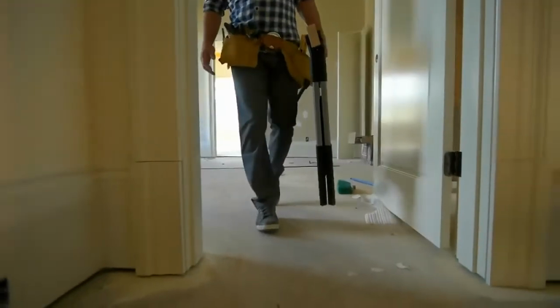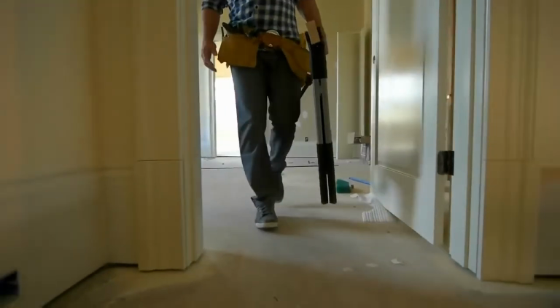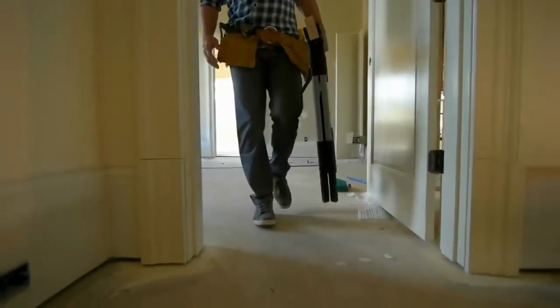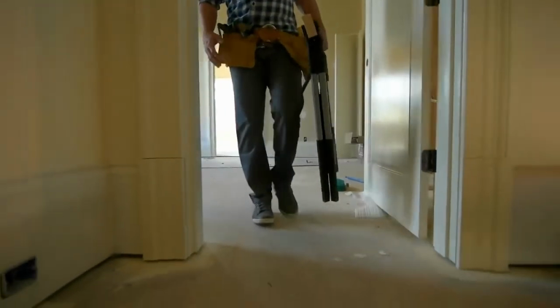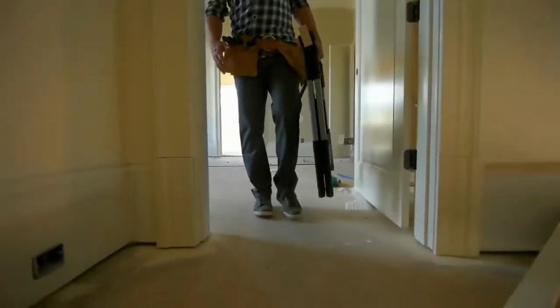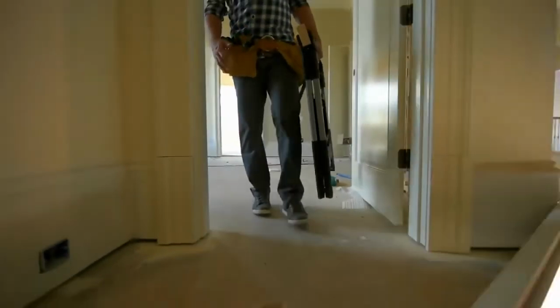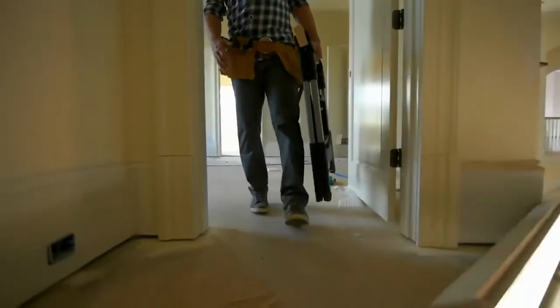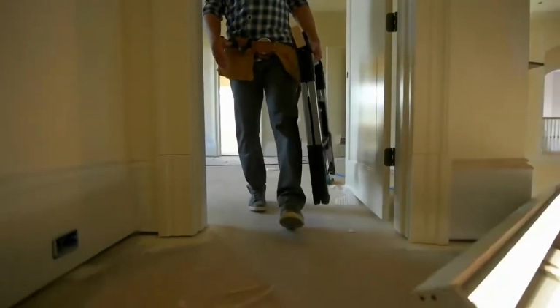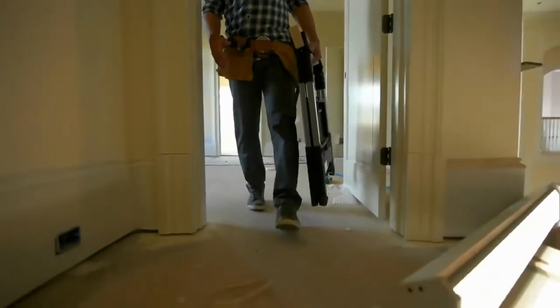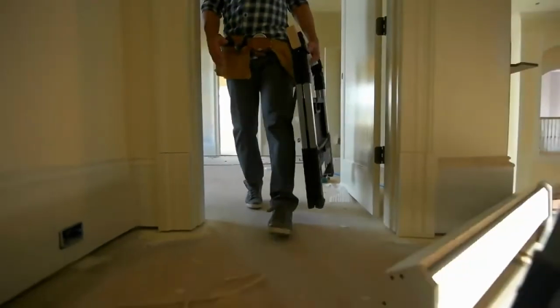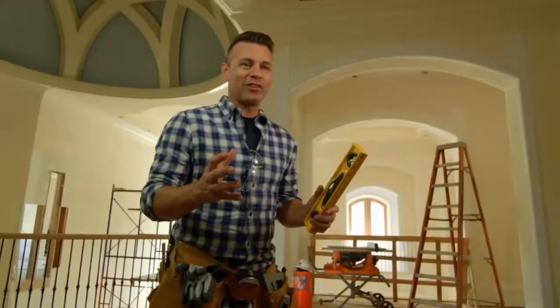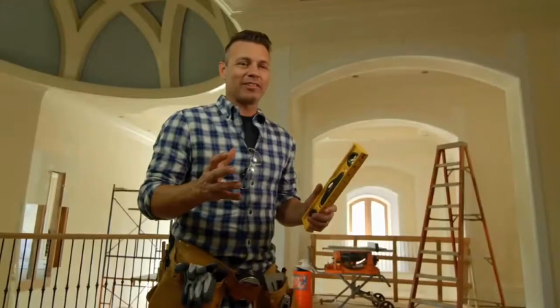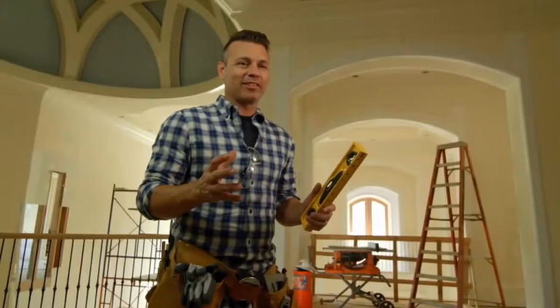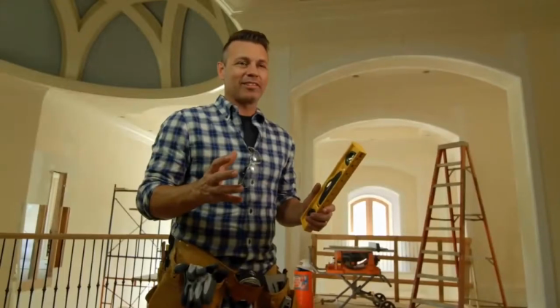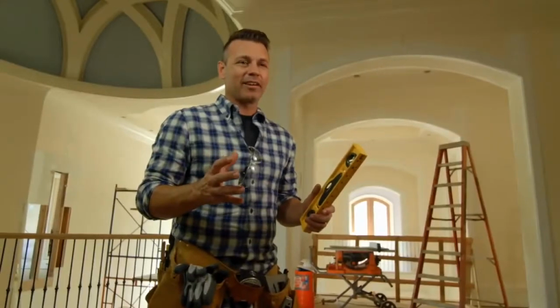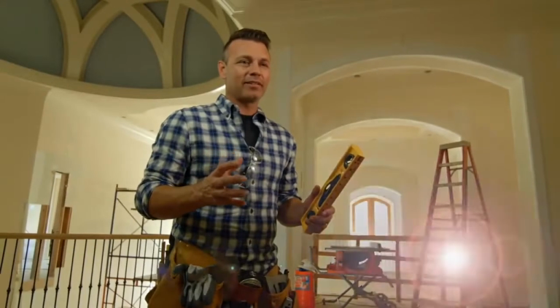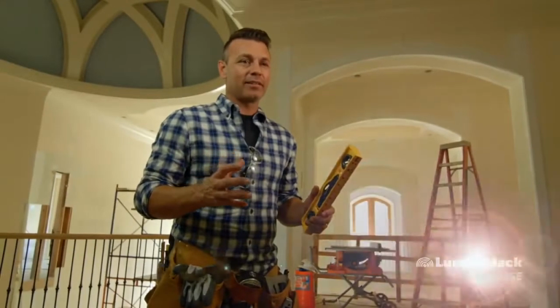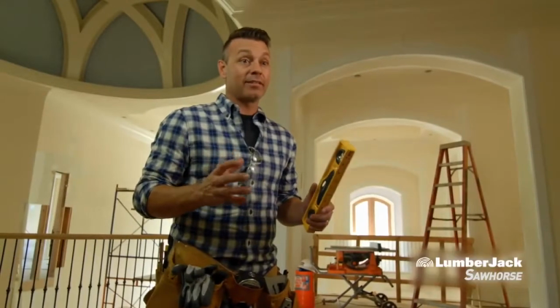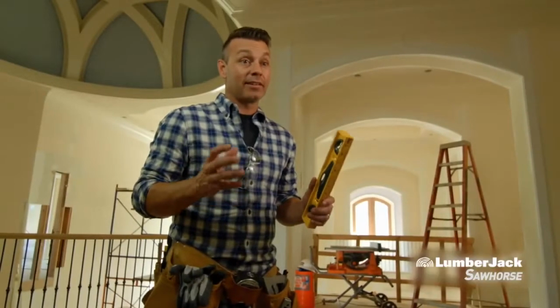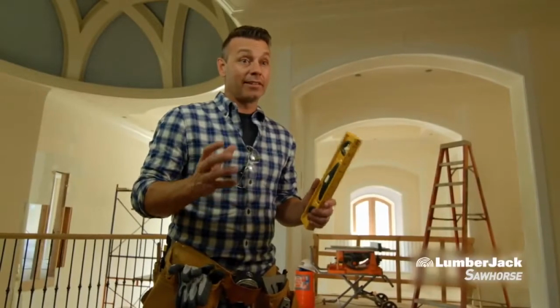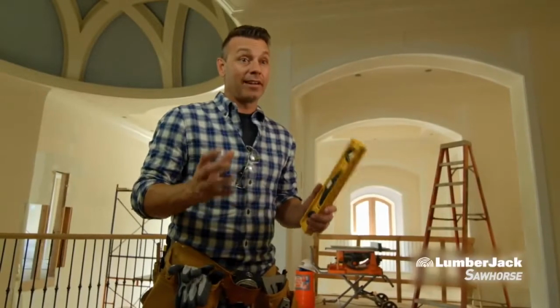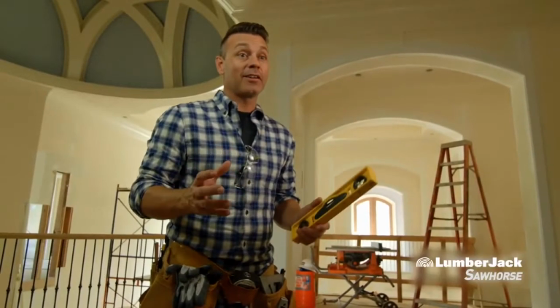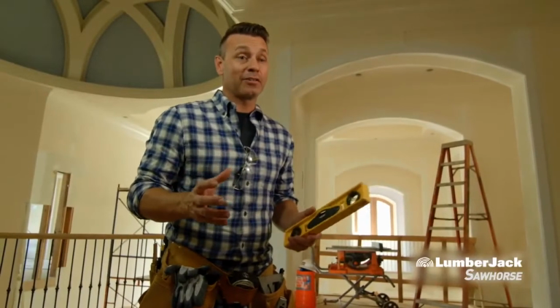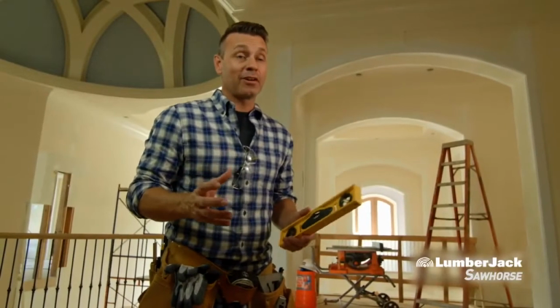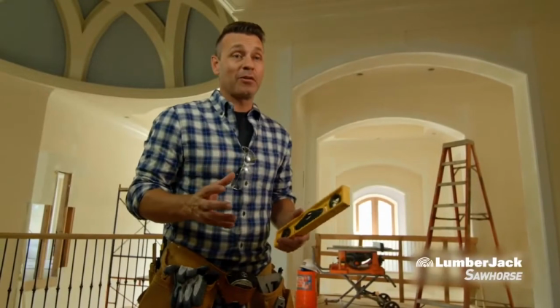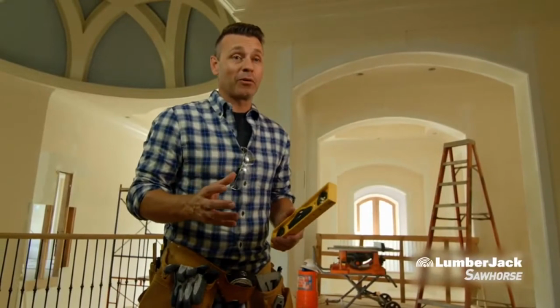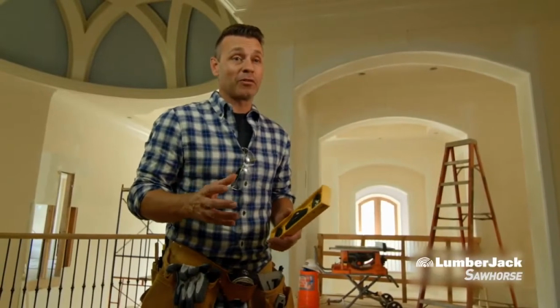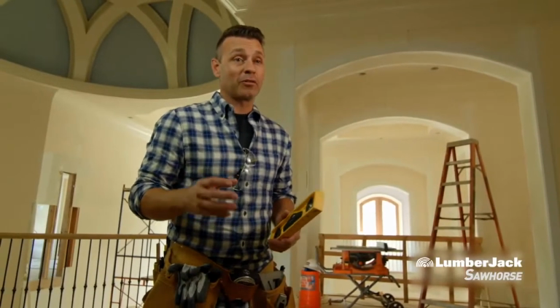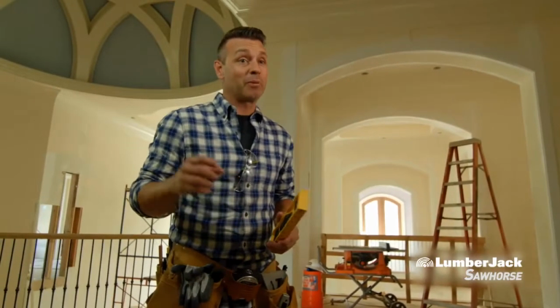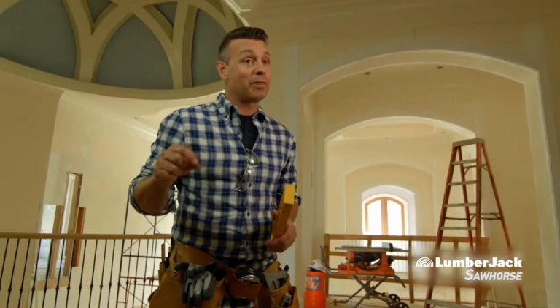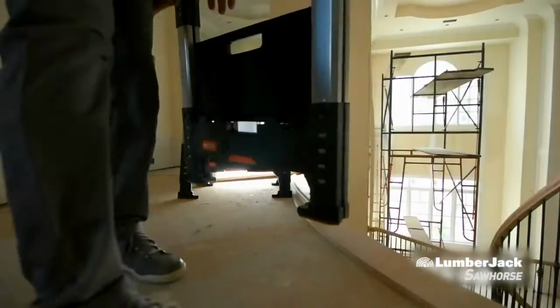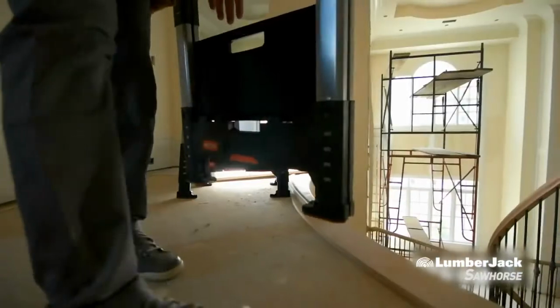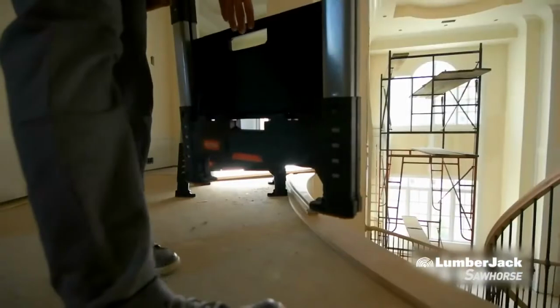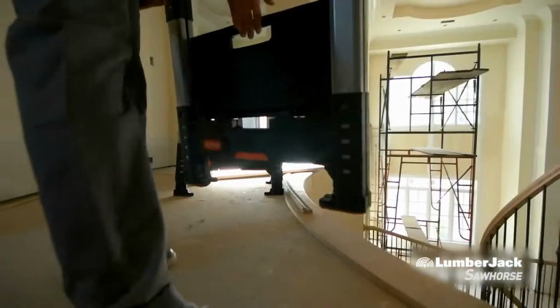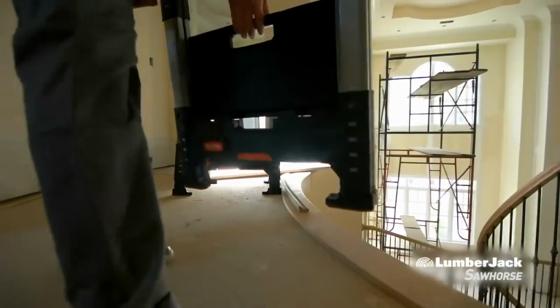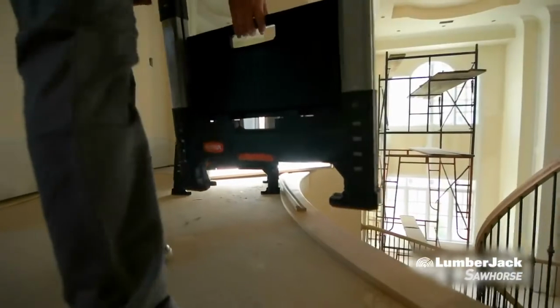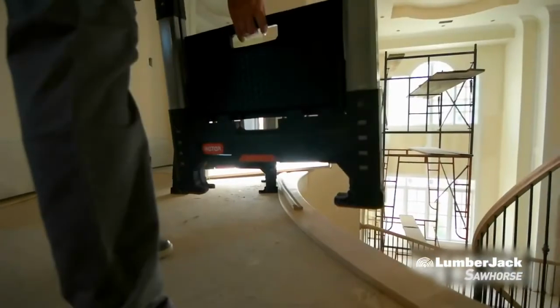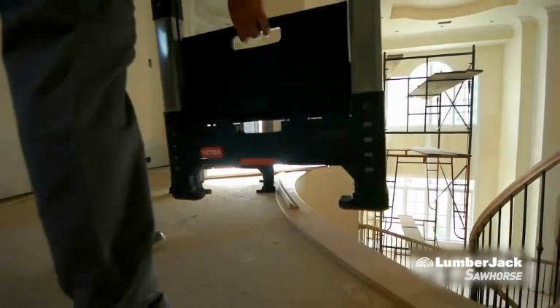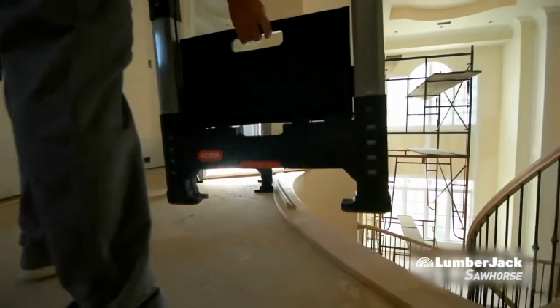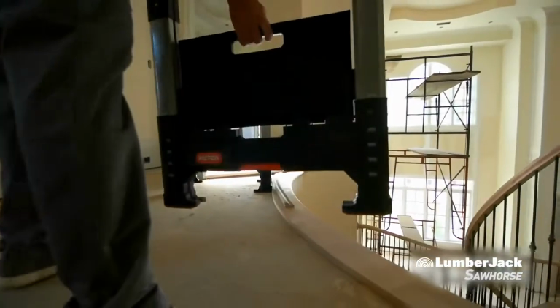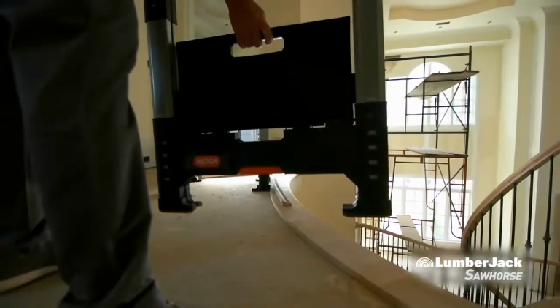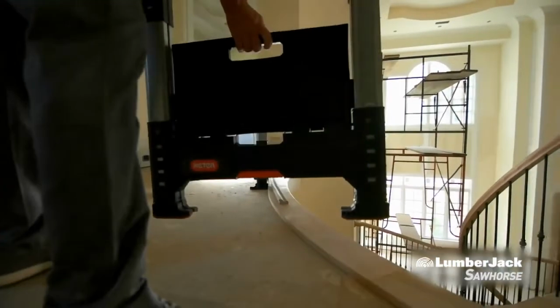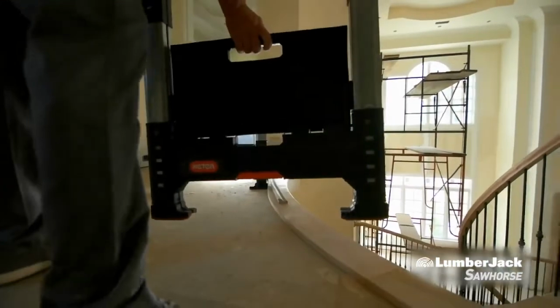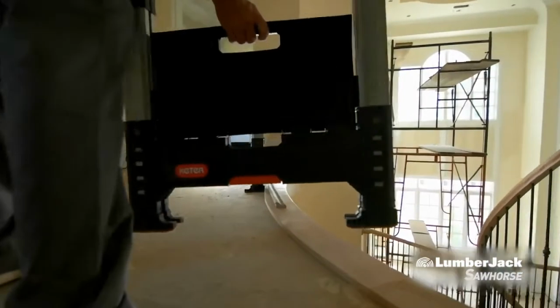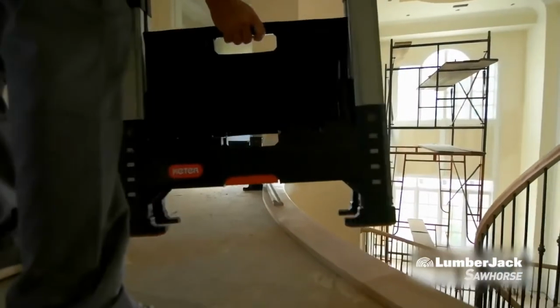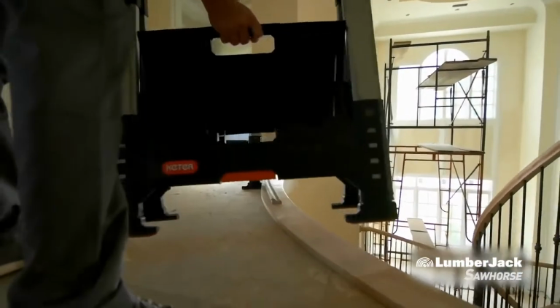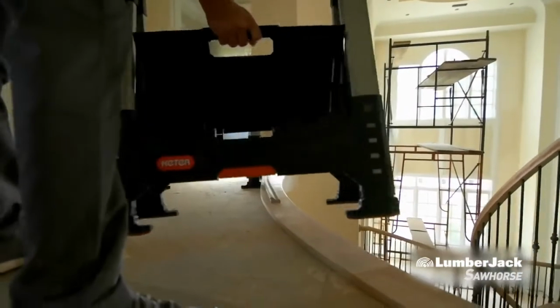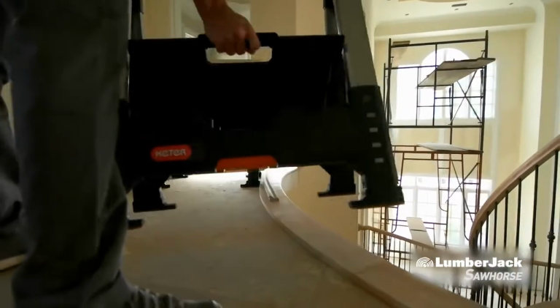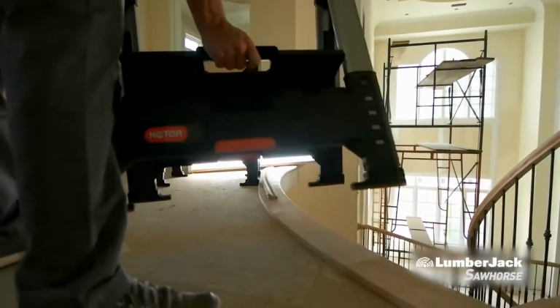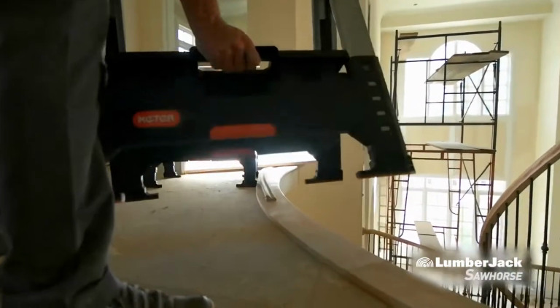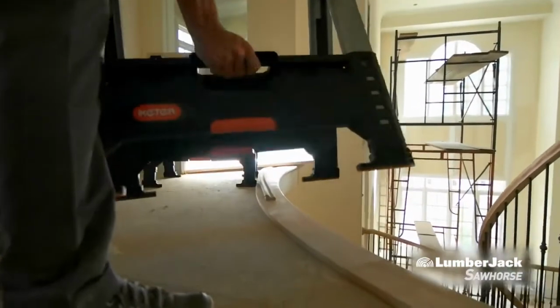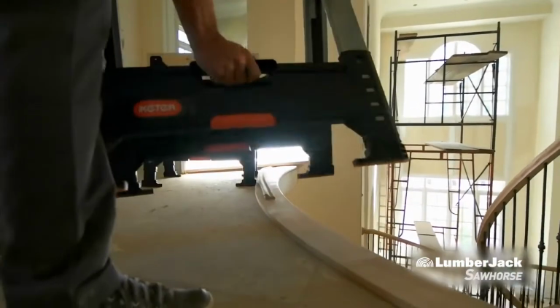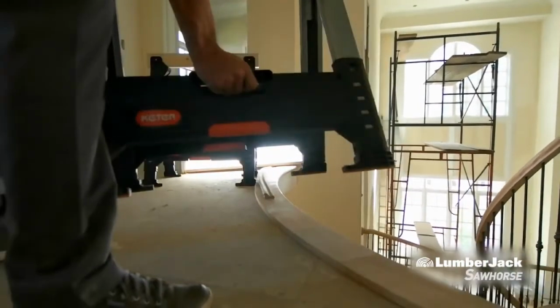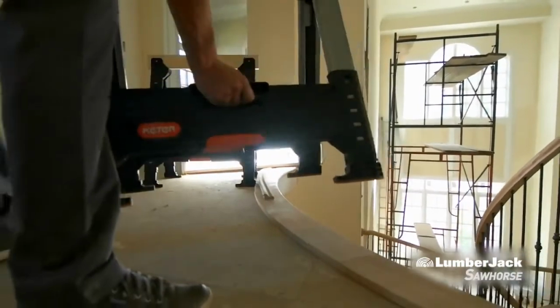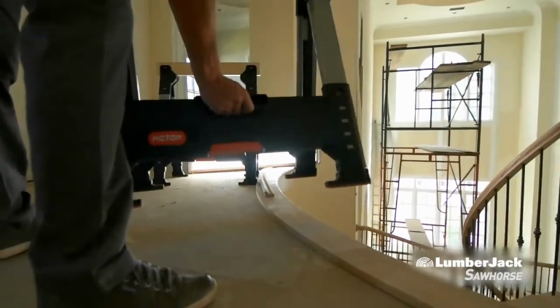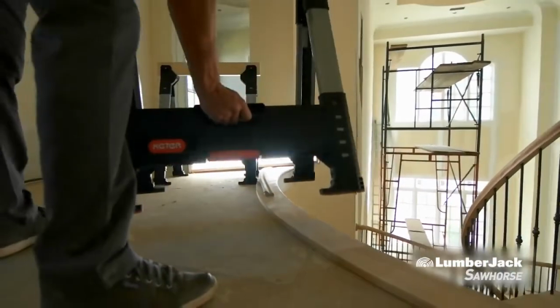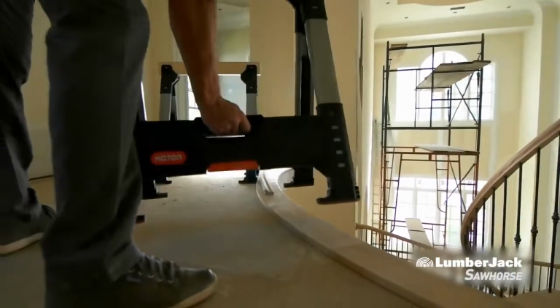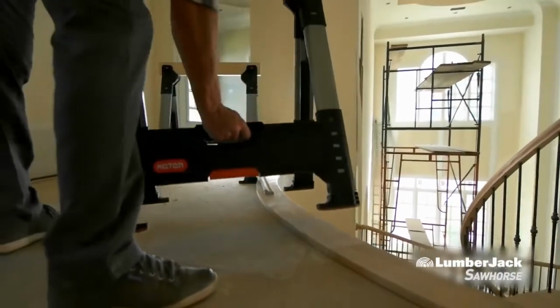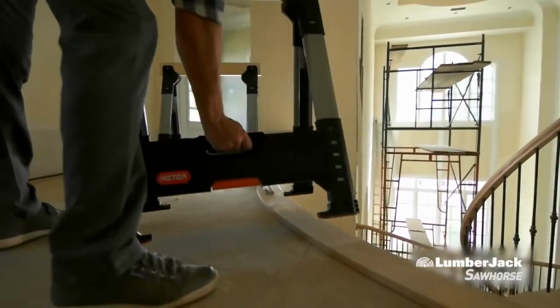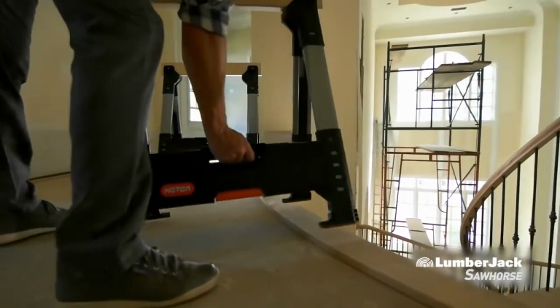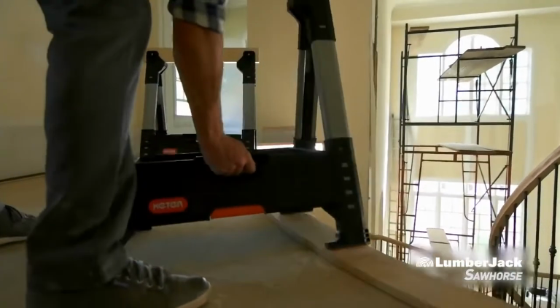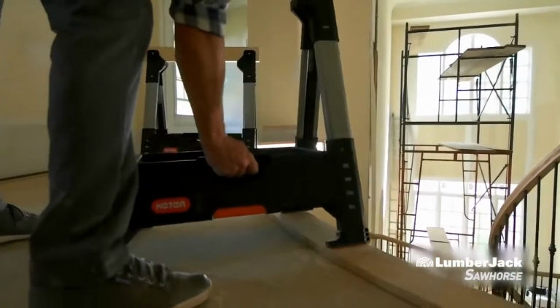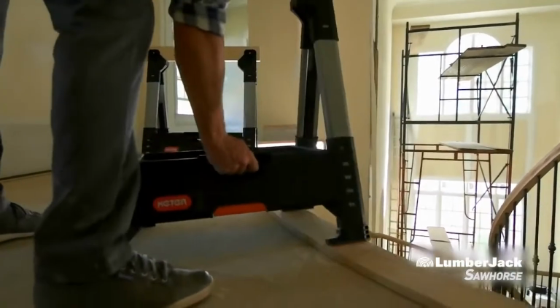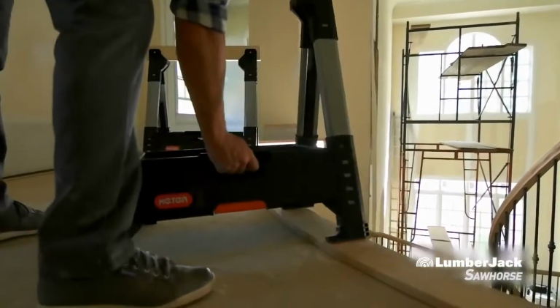I've been on a lot of construction sites and seen a lot of sawhorses, but this one has some really unique features and it's so easy to use.